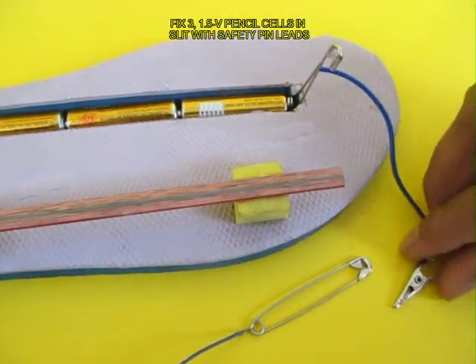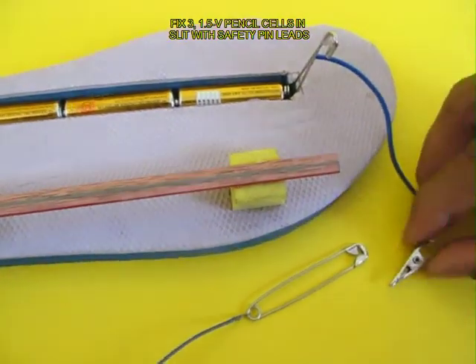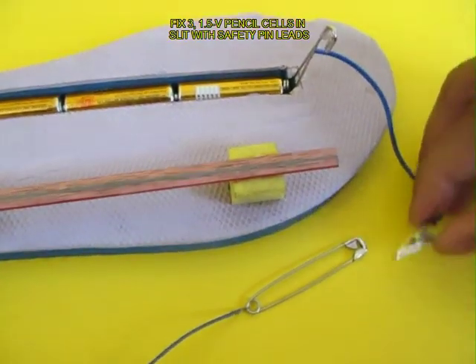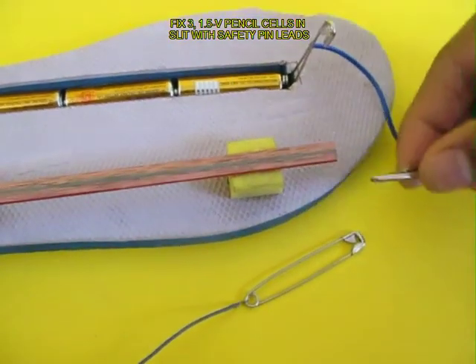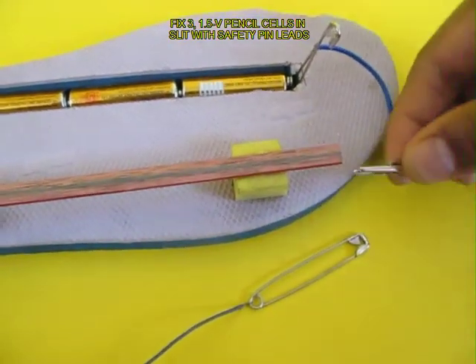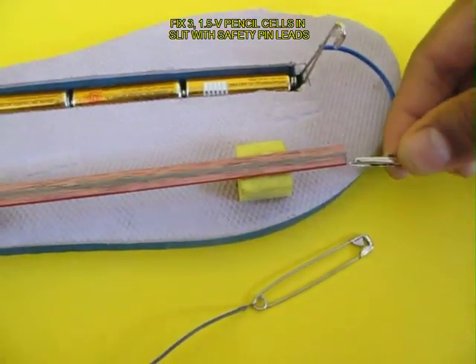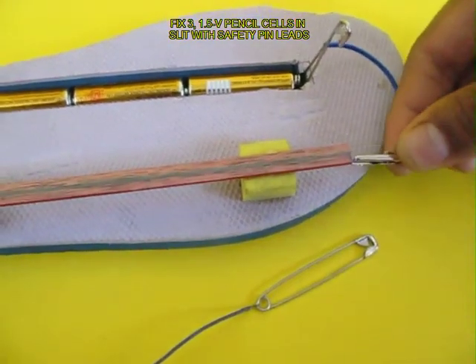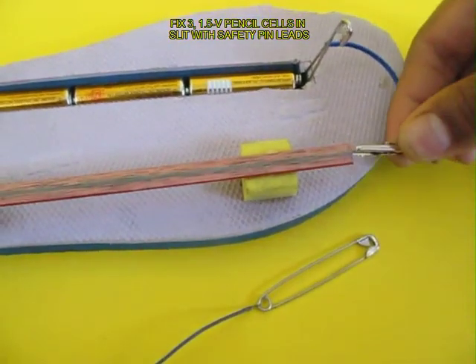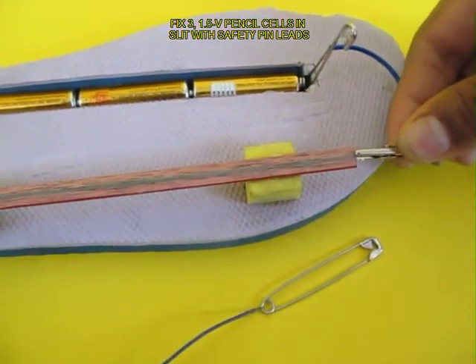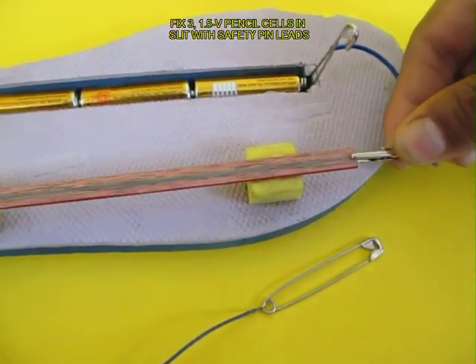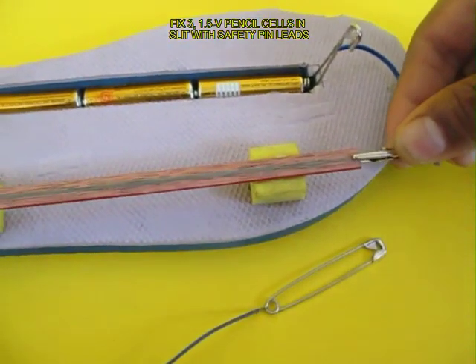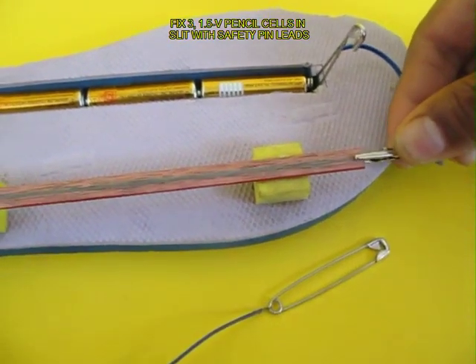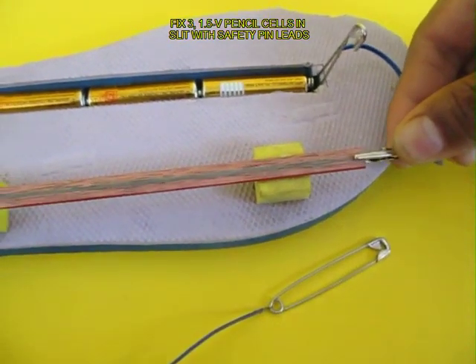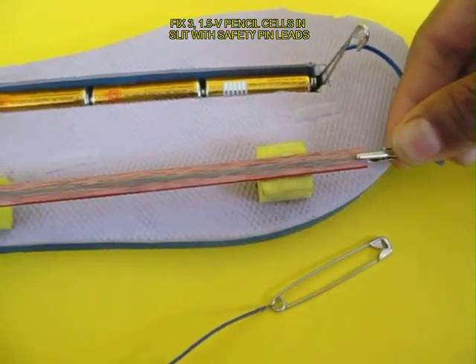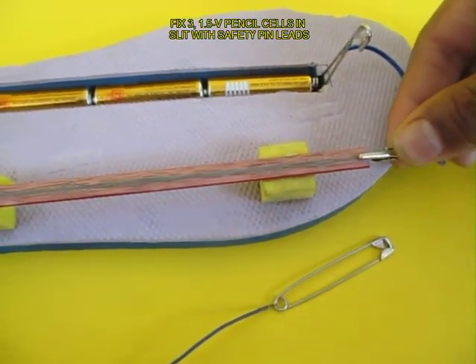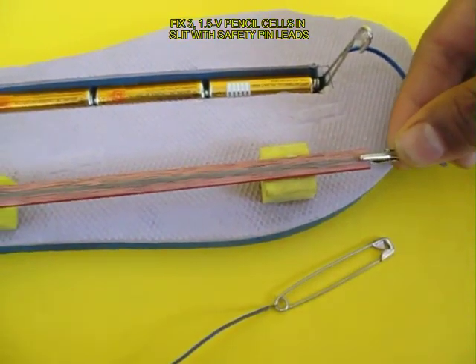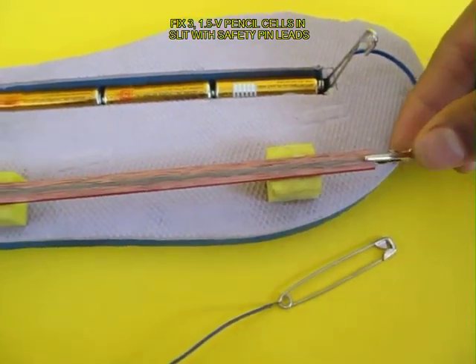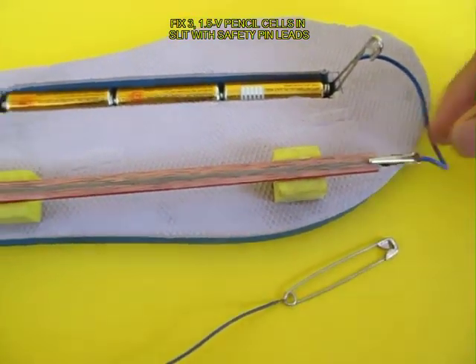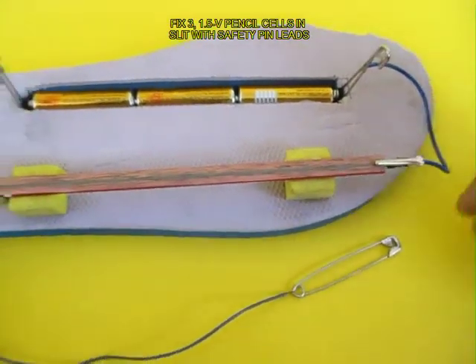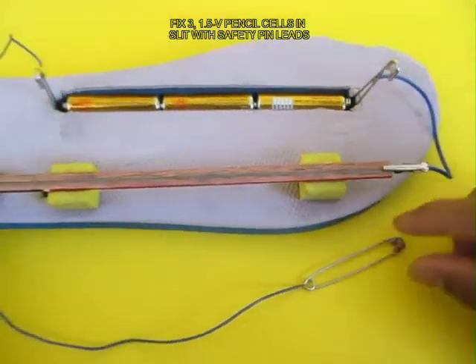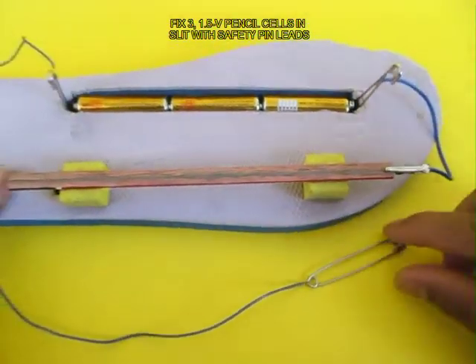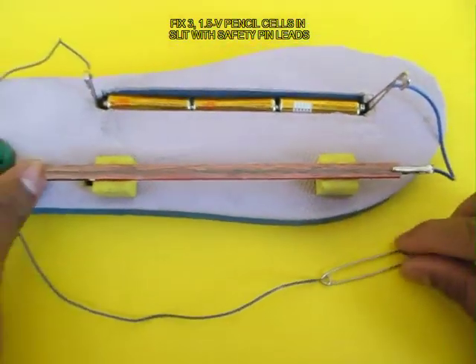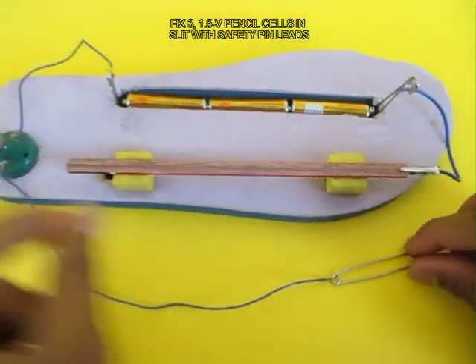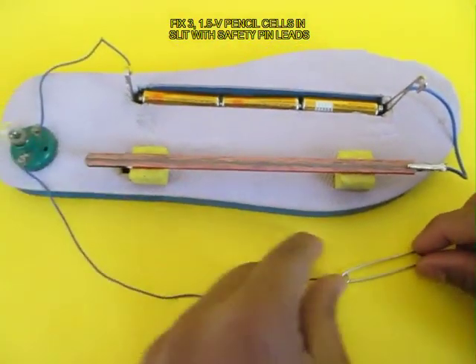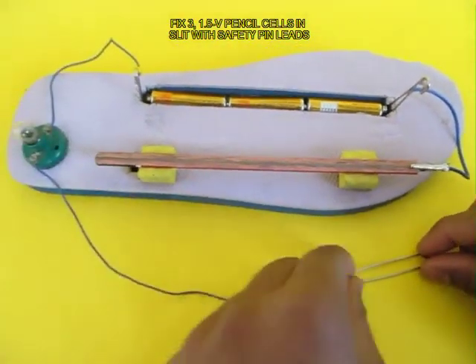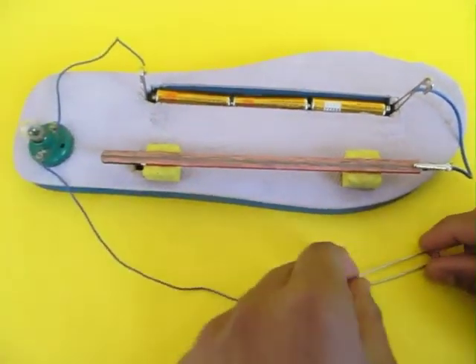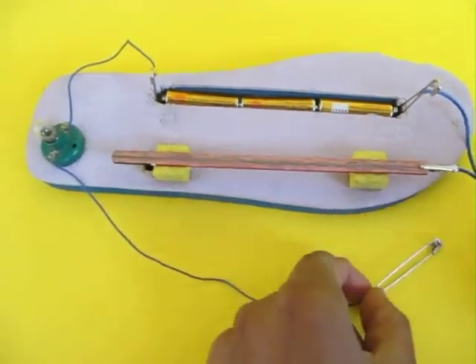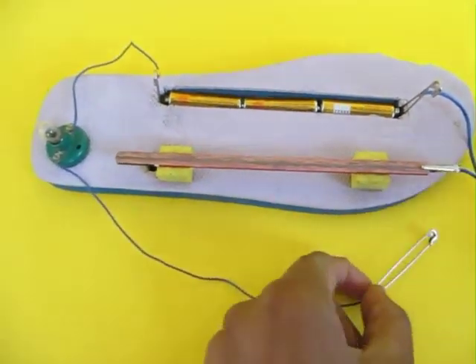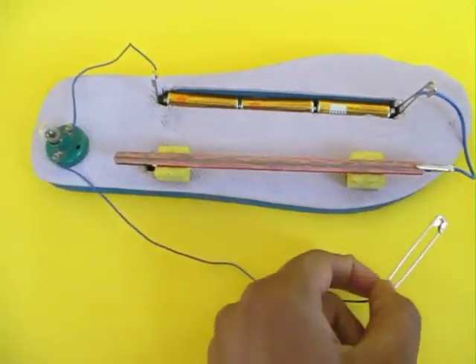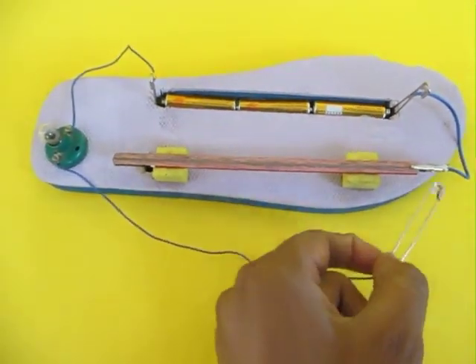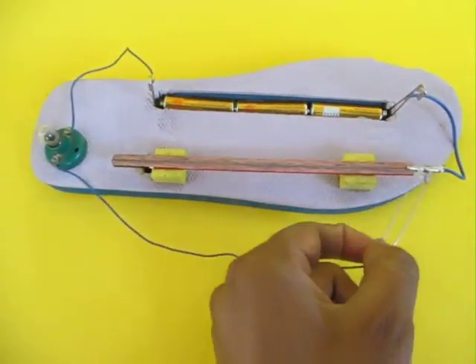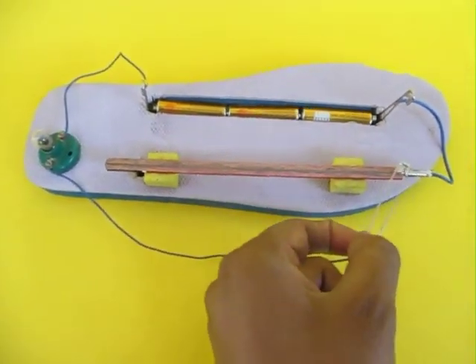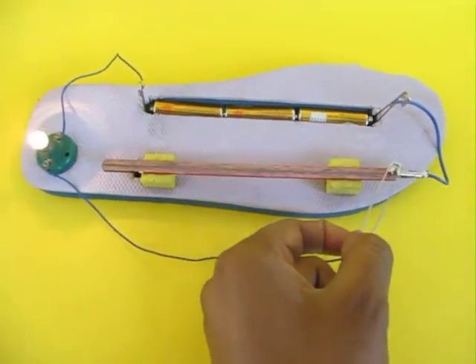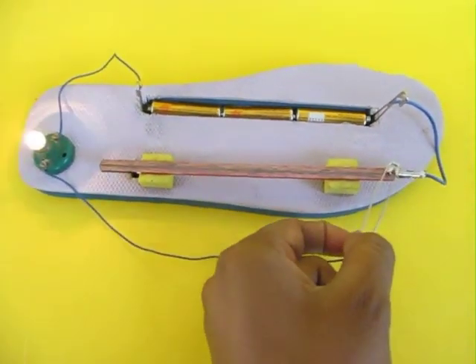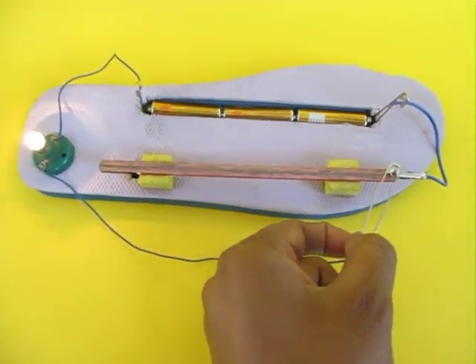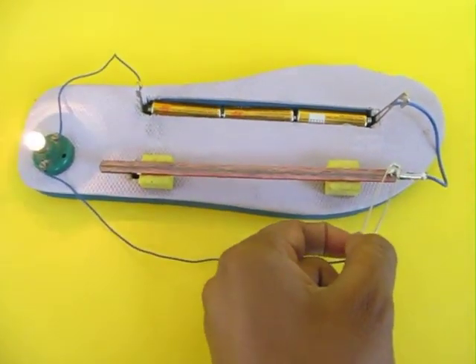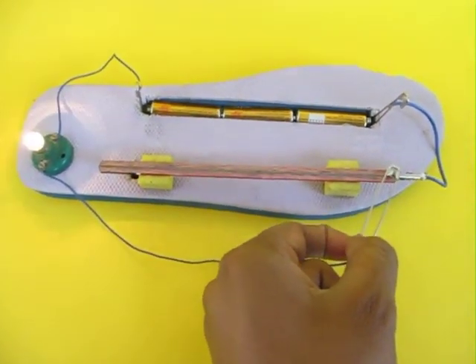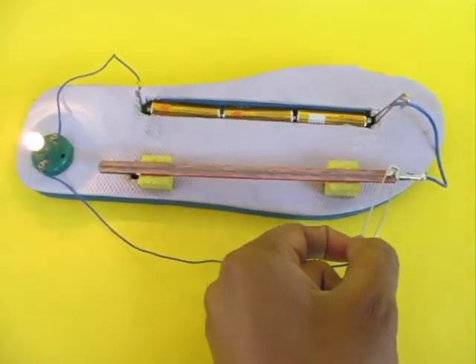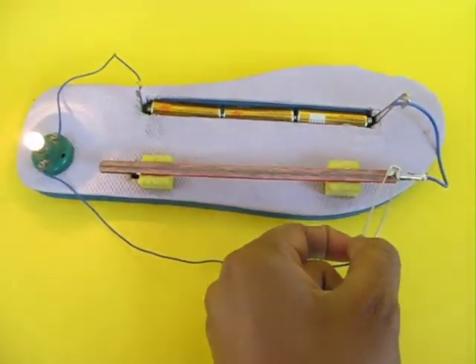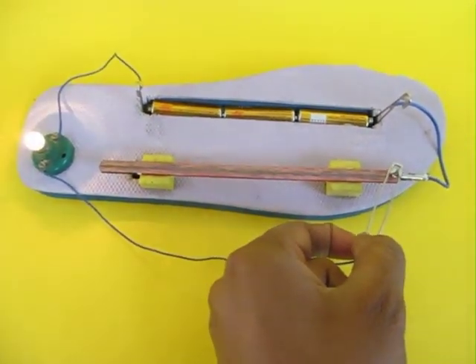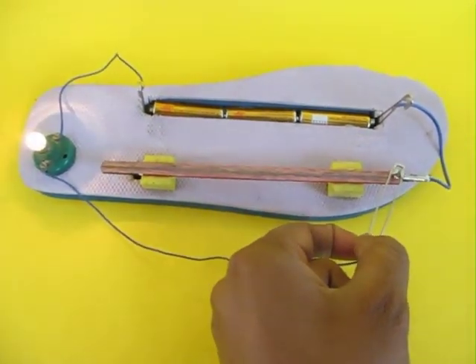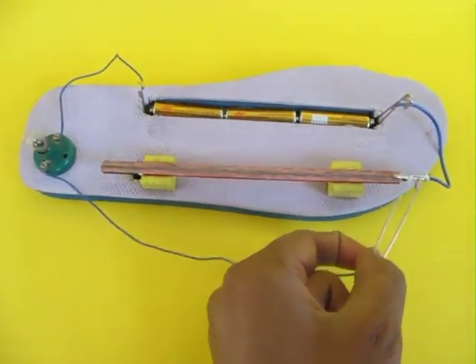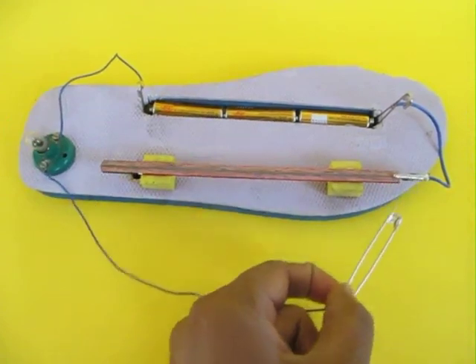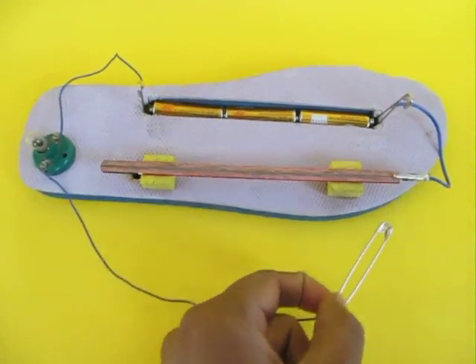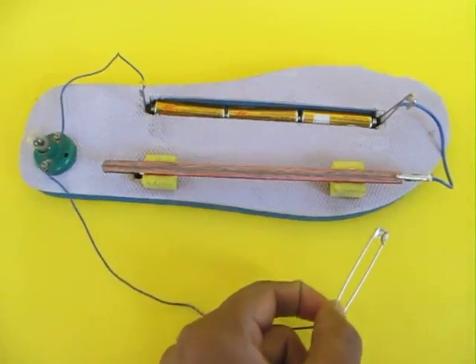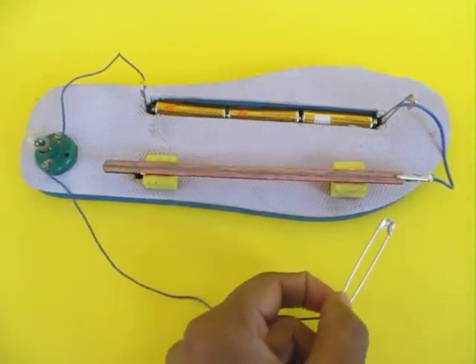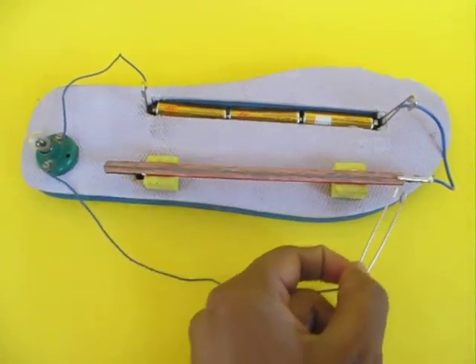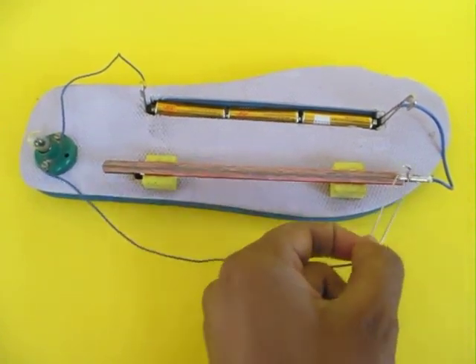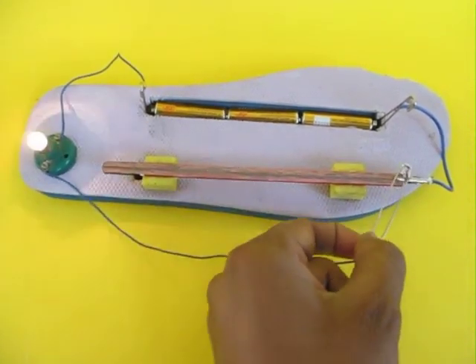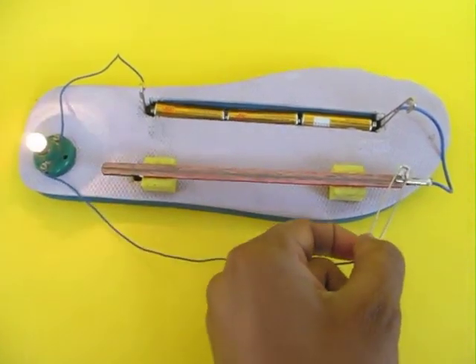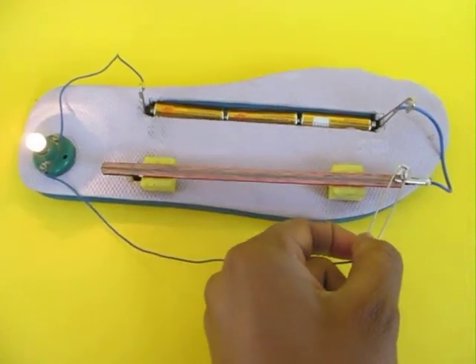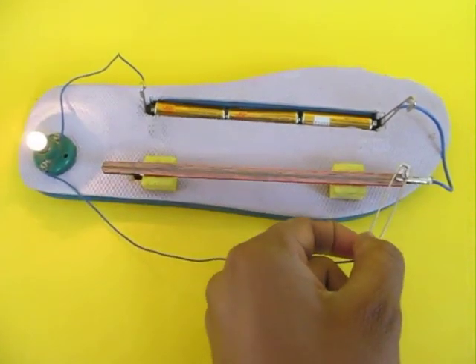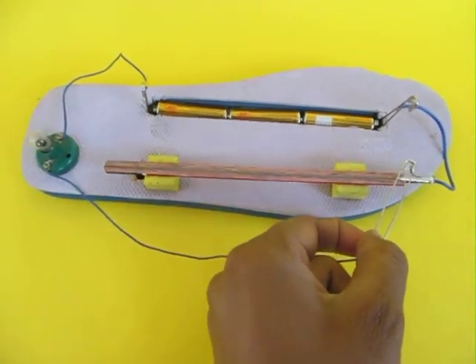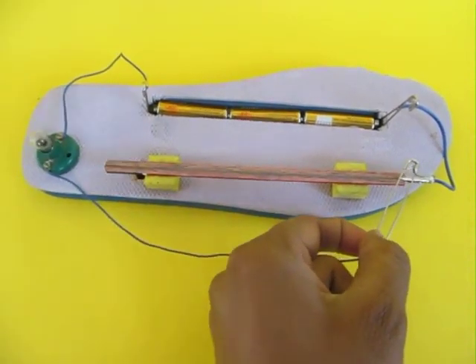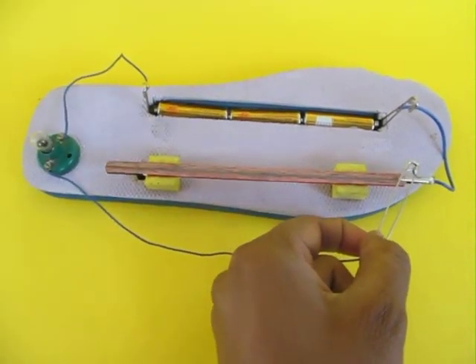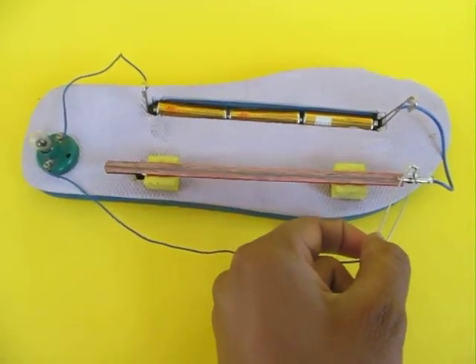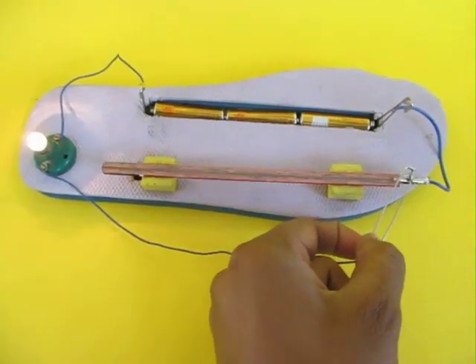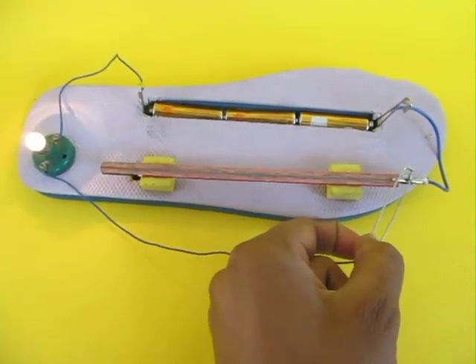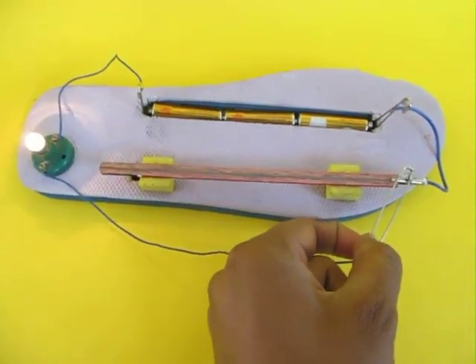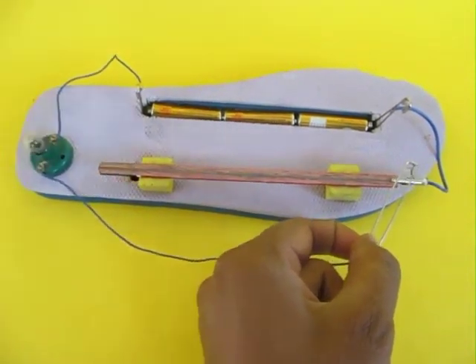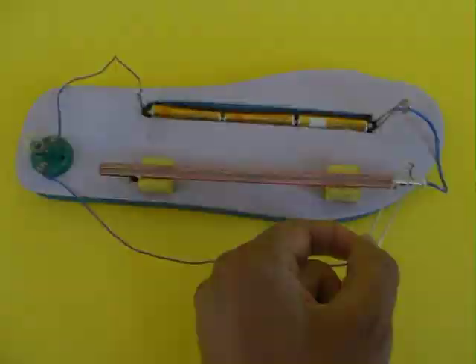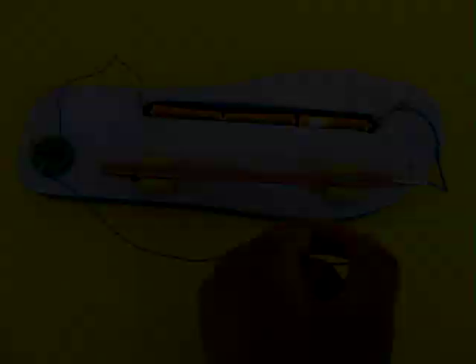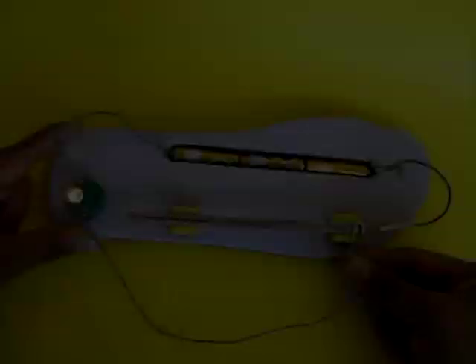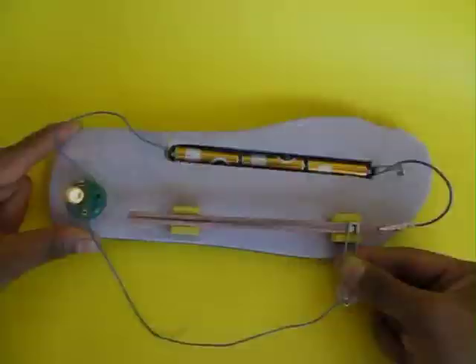So this is a total of 4.5 volts. The other lead is also a spring connection made from a safety pin. The end of this is a crocodile clip which is attached to one end of the lead. On touching it, it is short circuited.